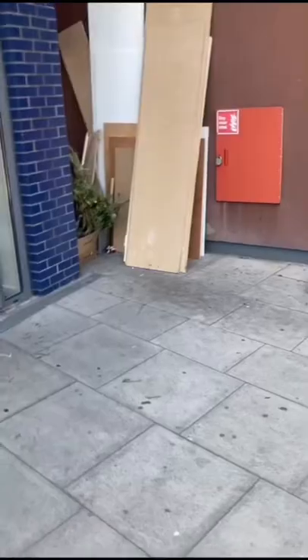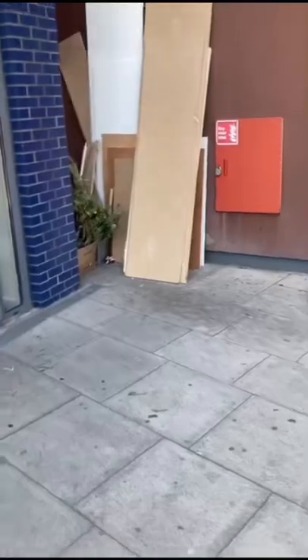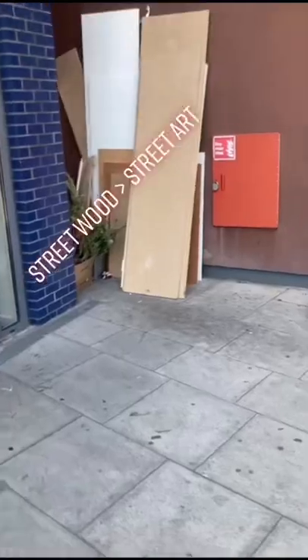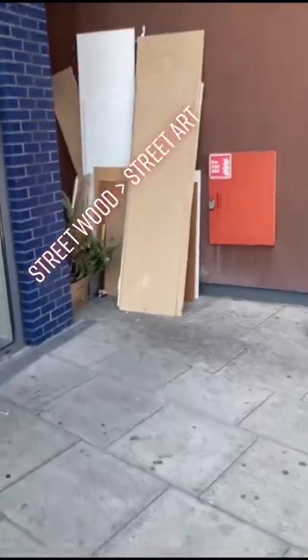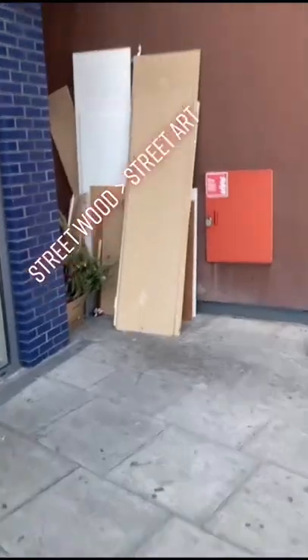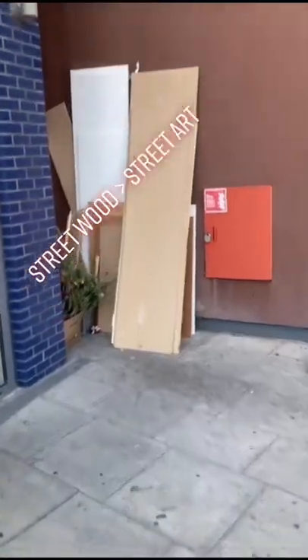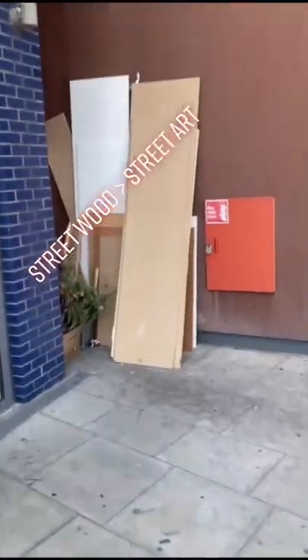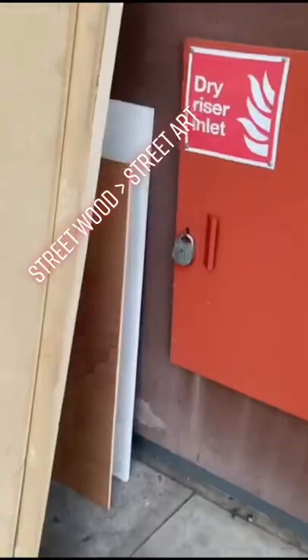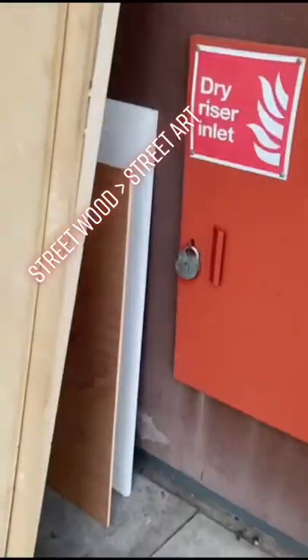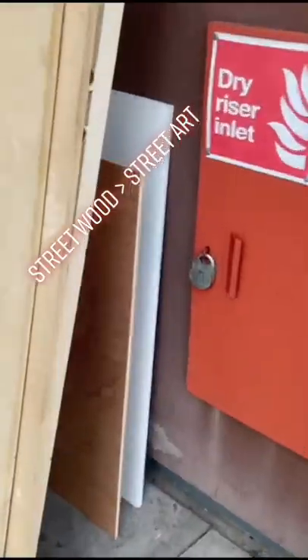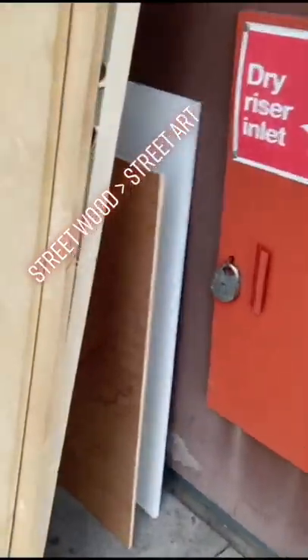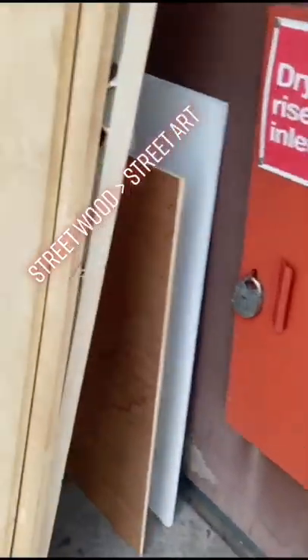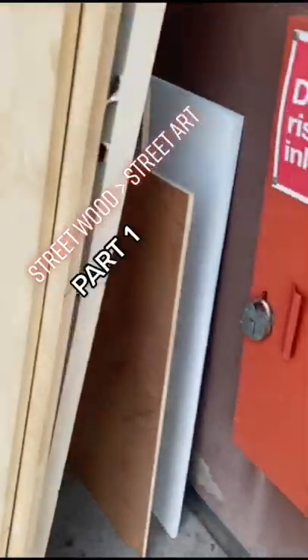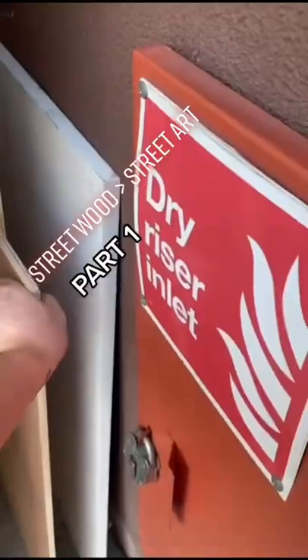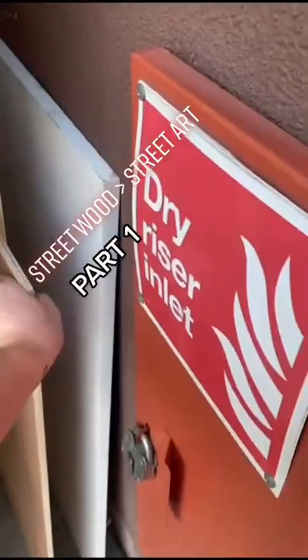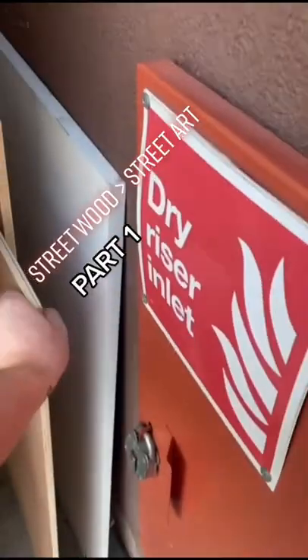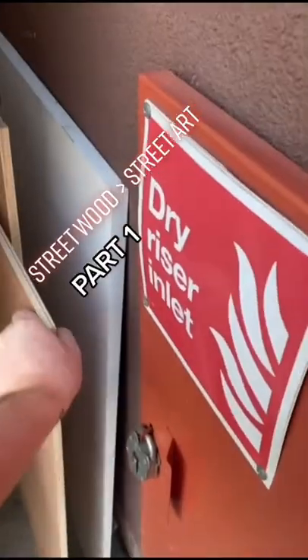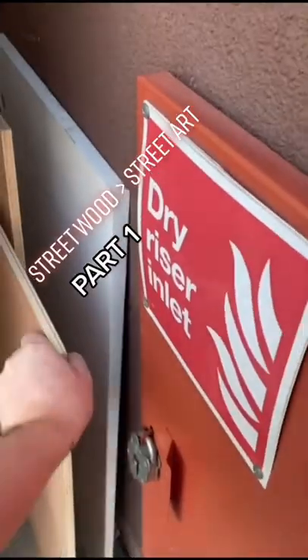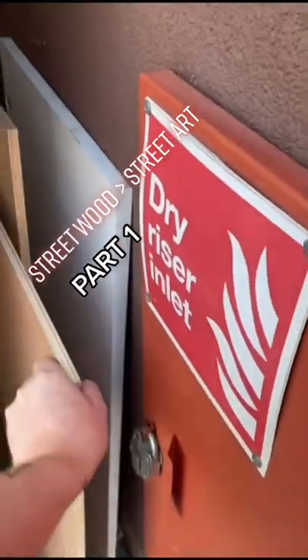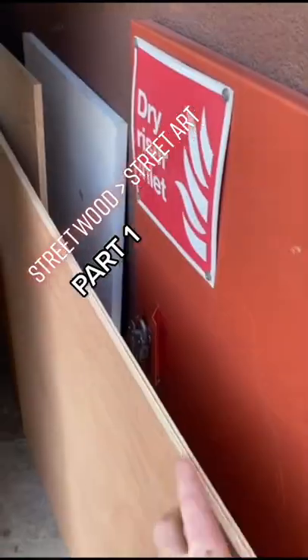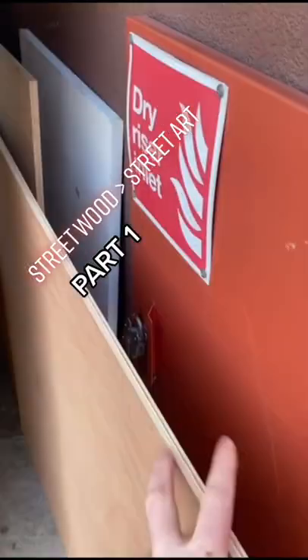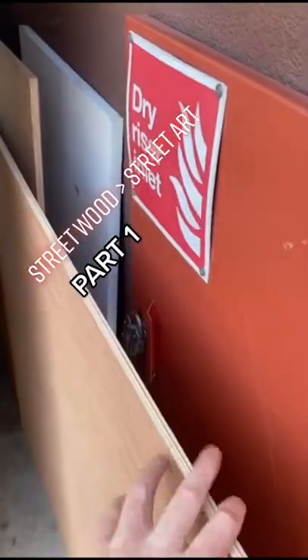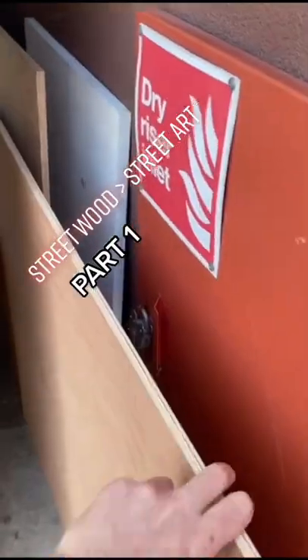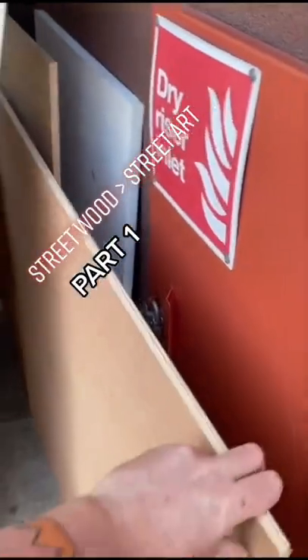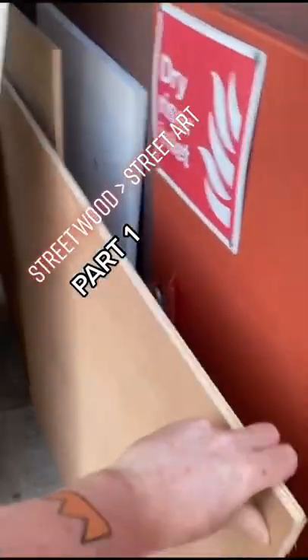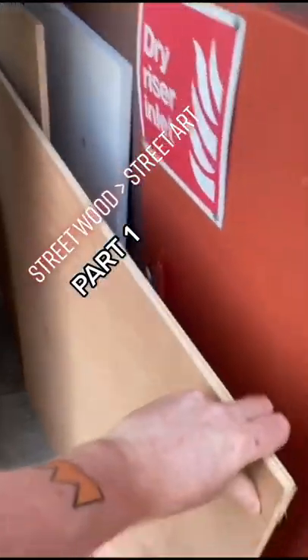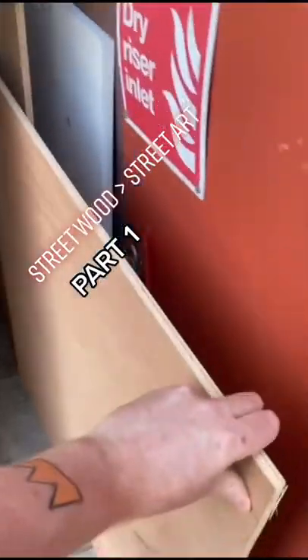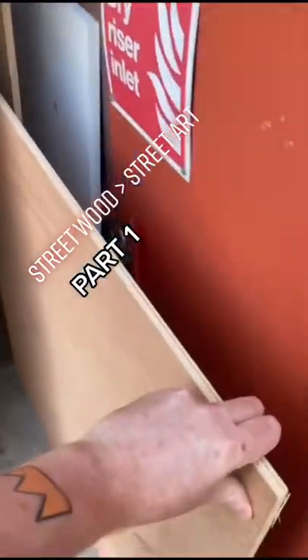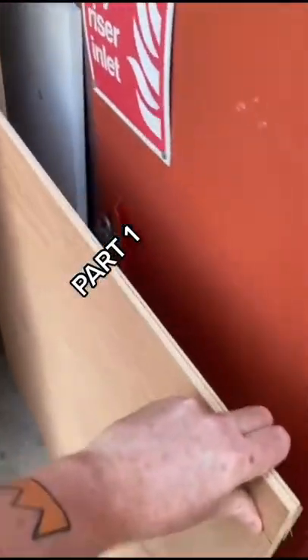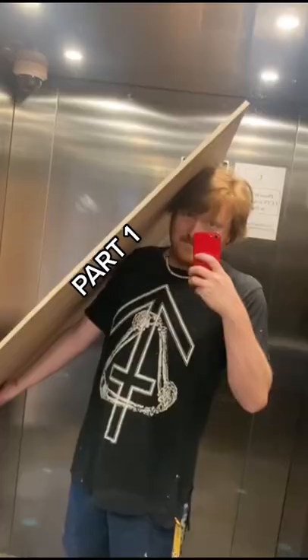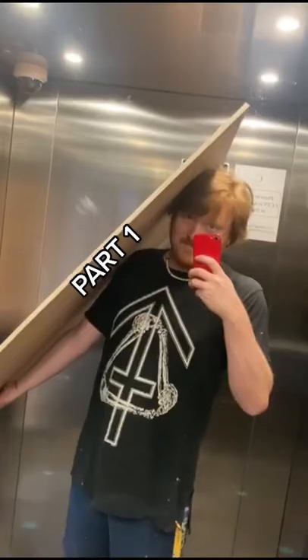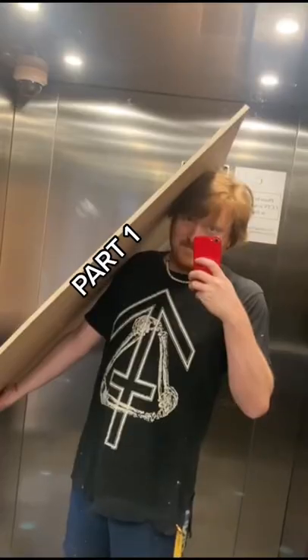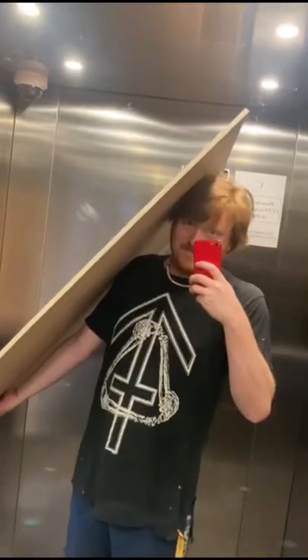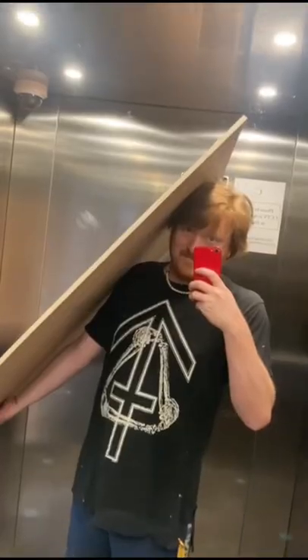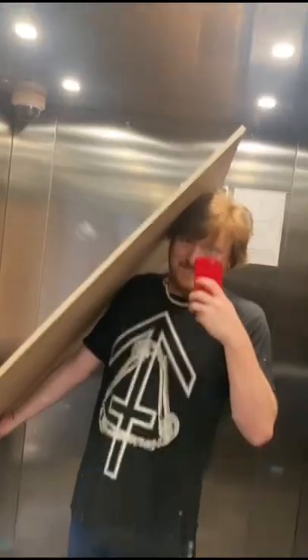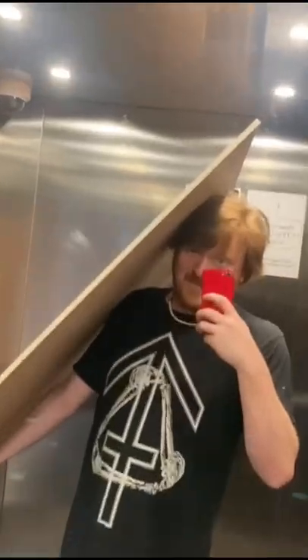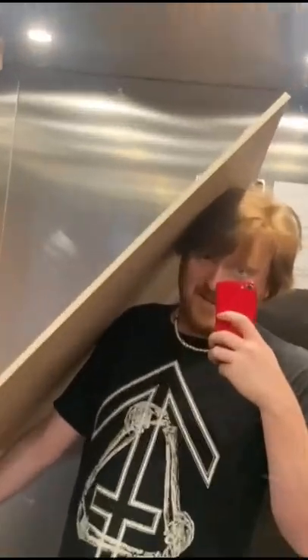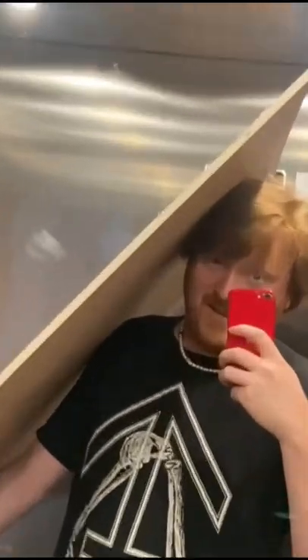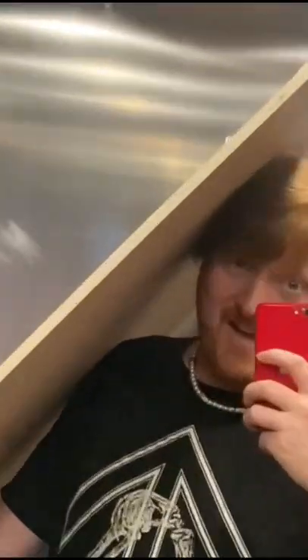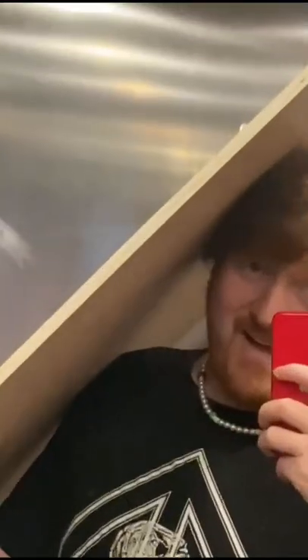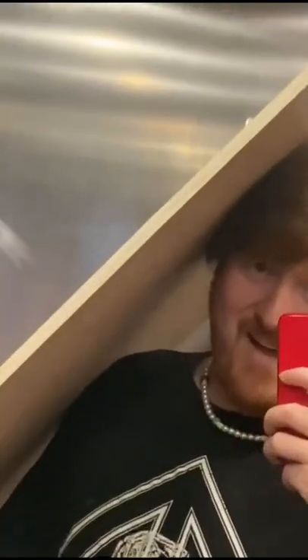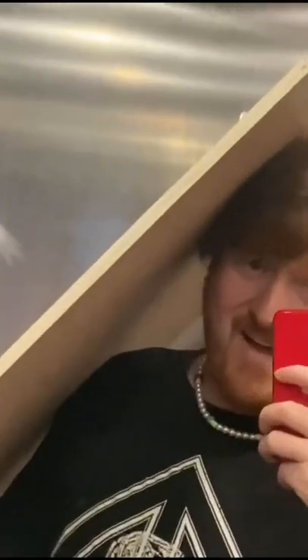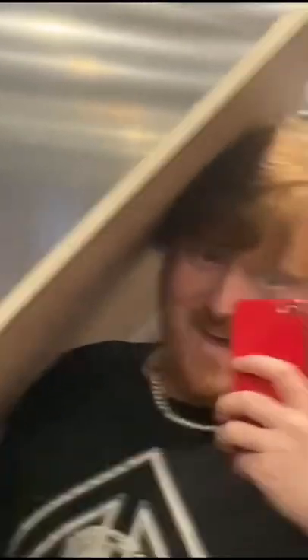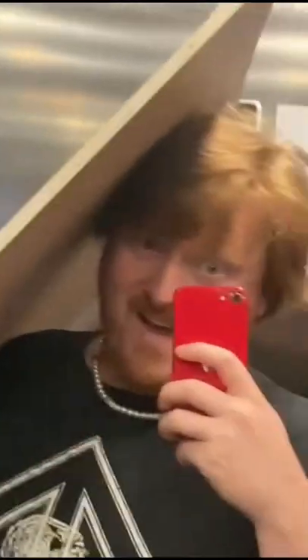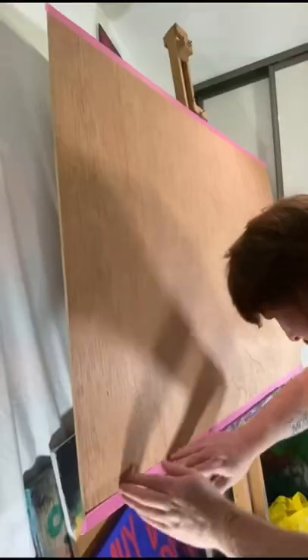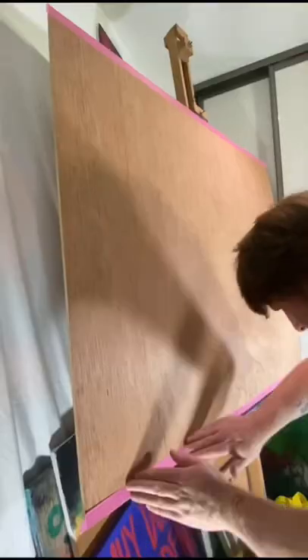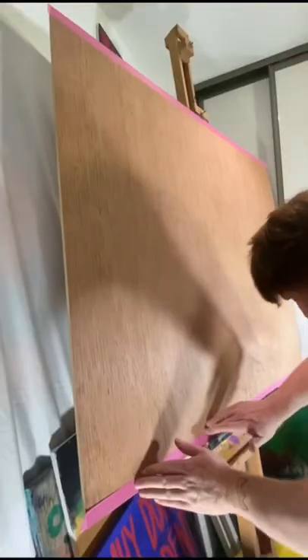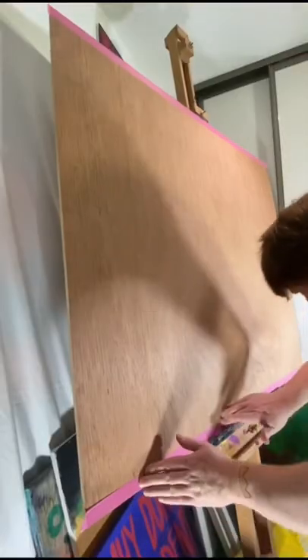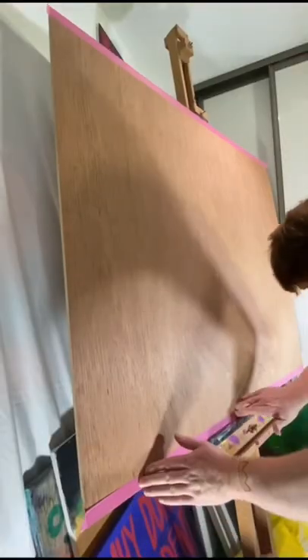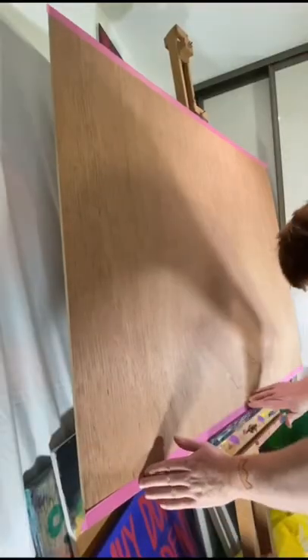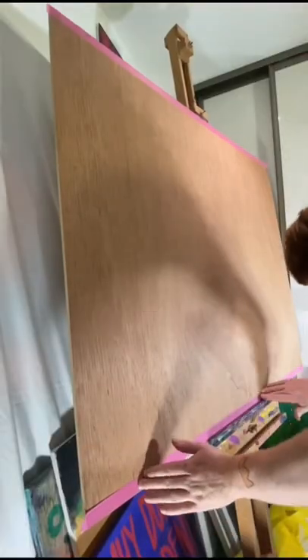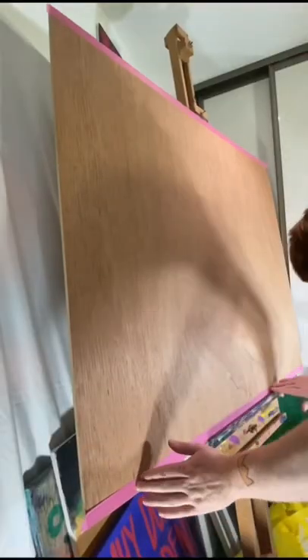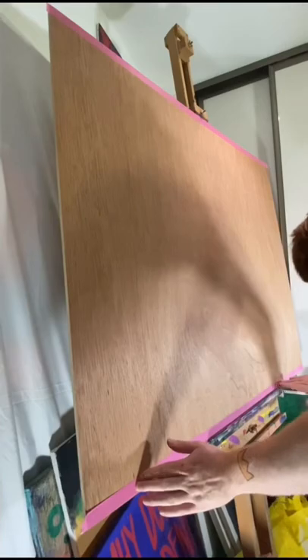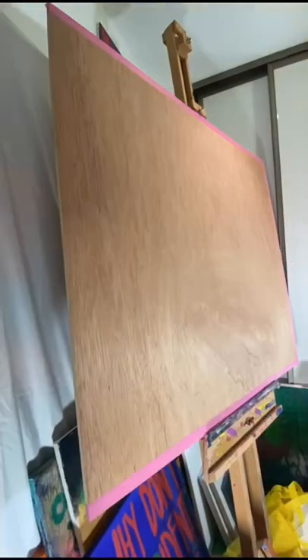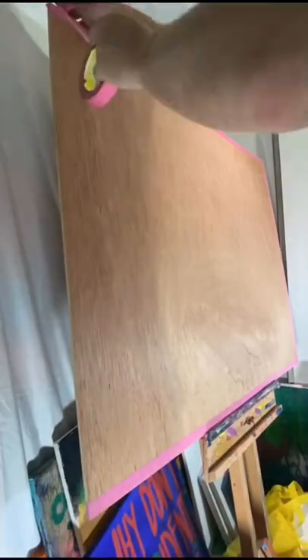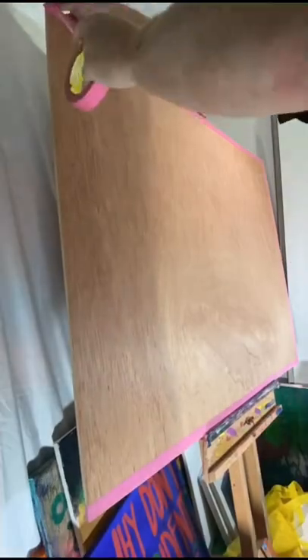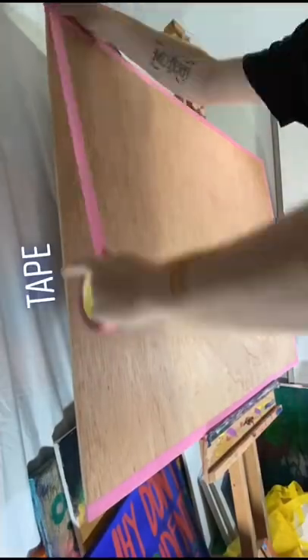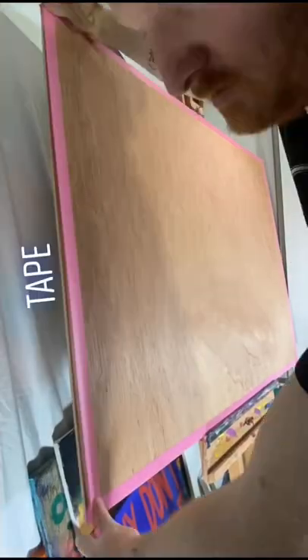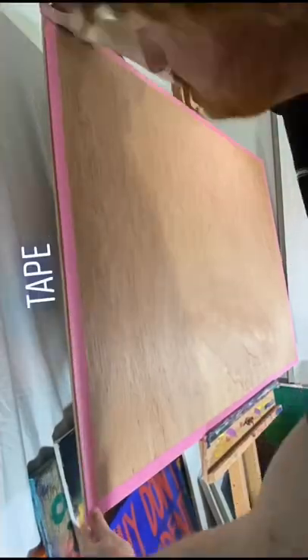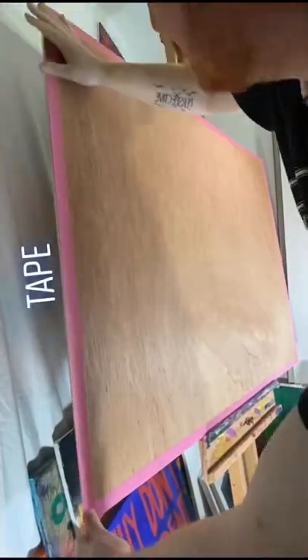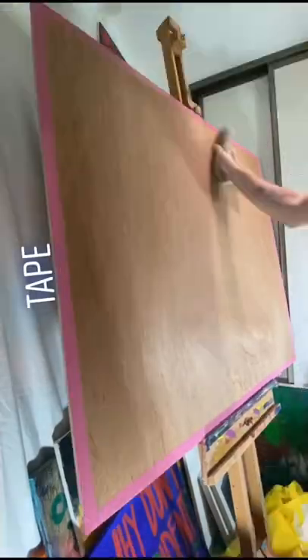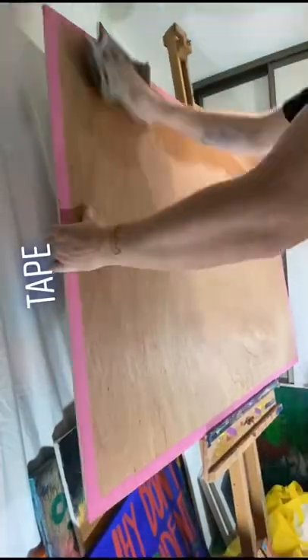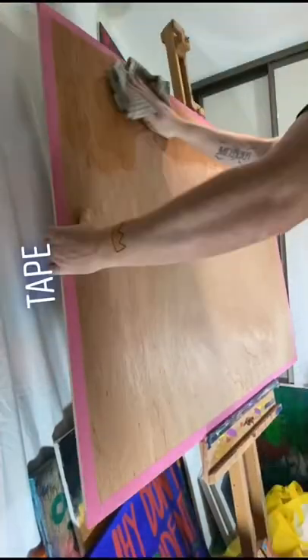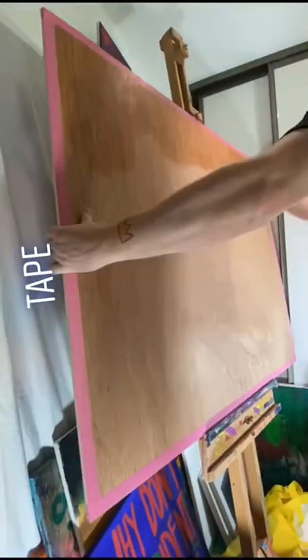Turning street wood into street art. I found this big pile of wood next to my apartment and obviously I took some home with me.